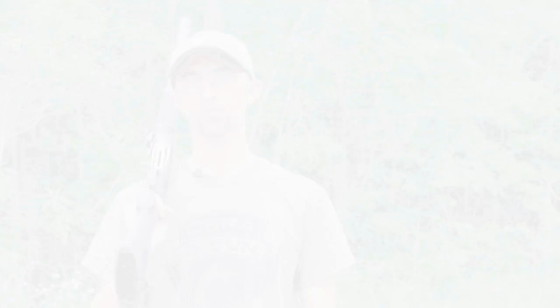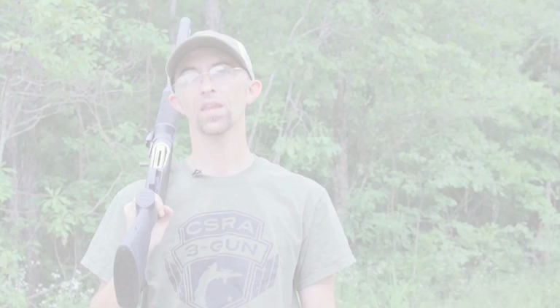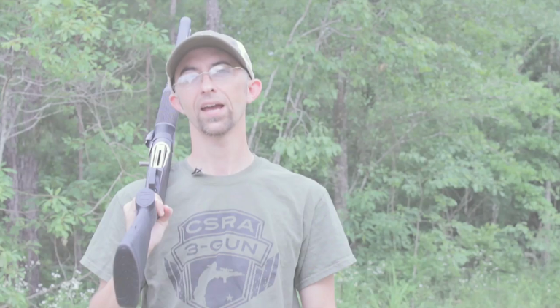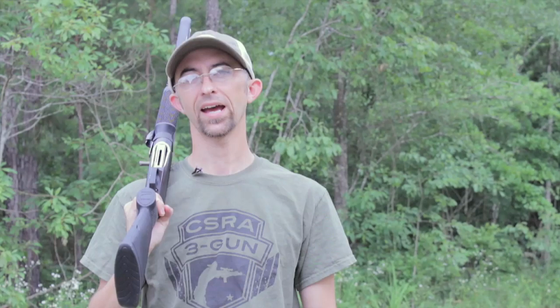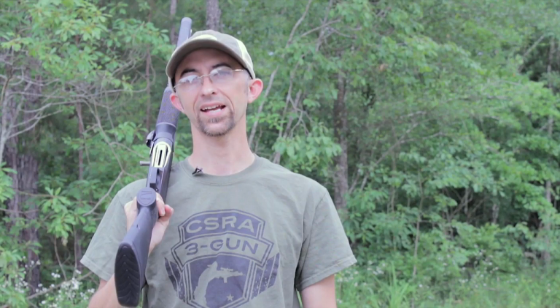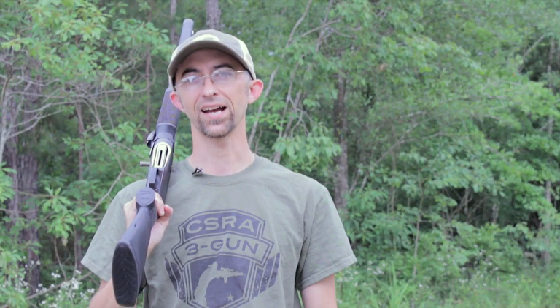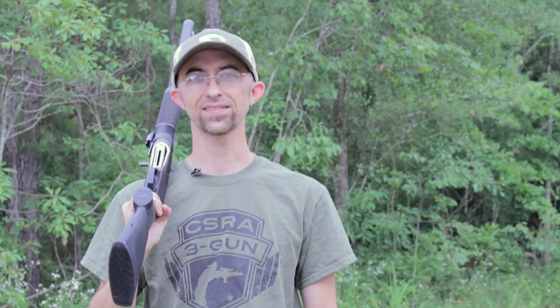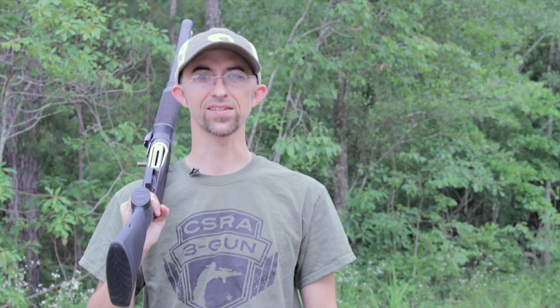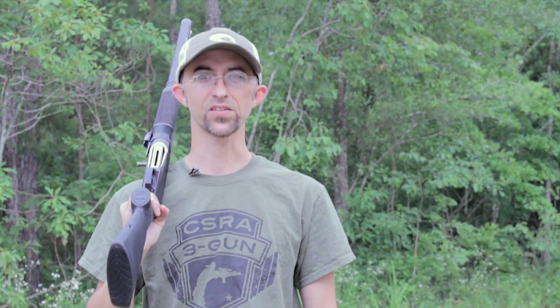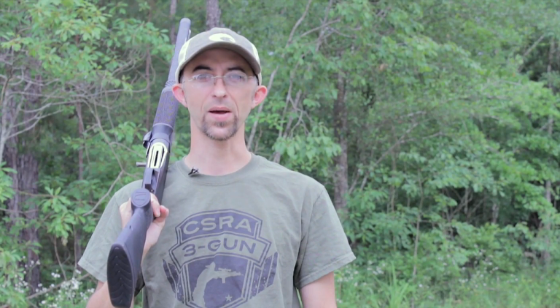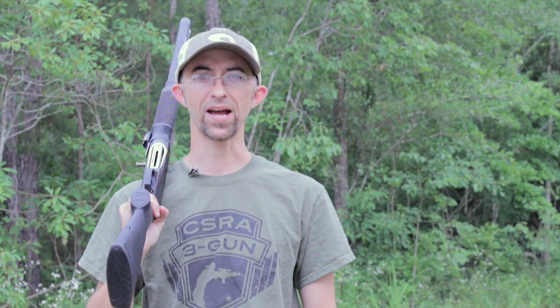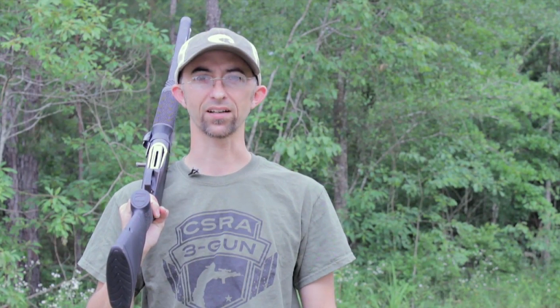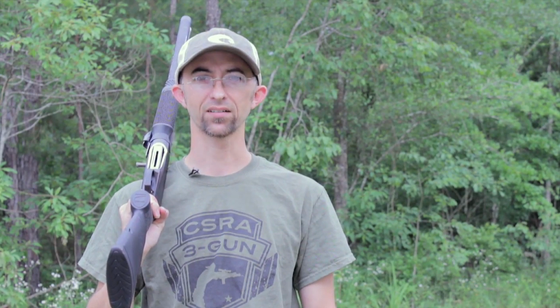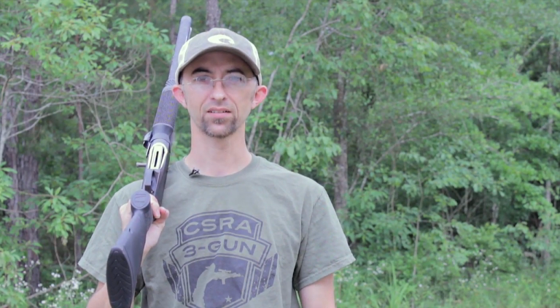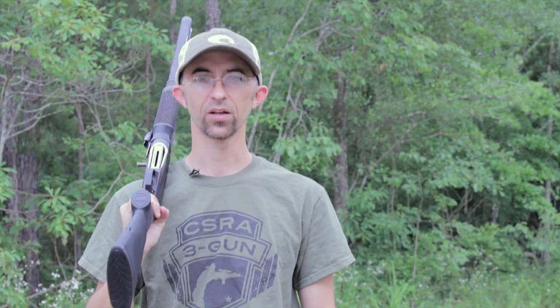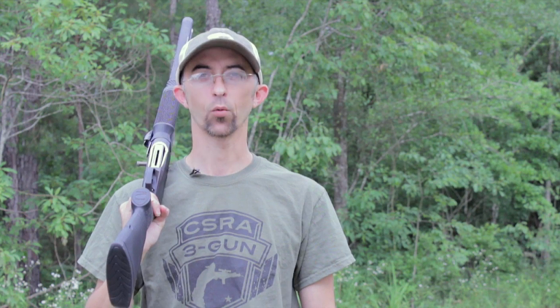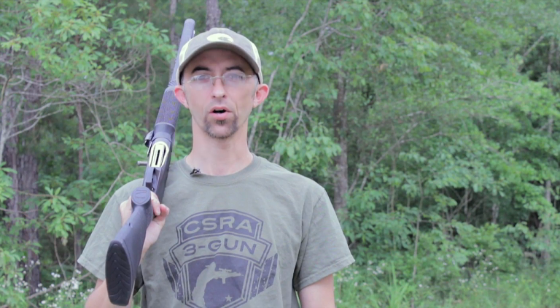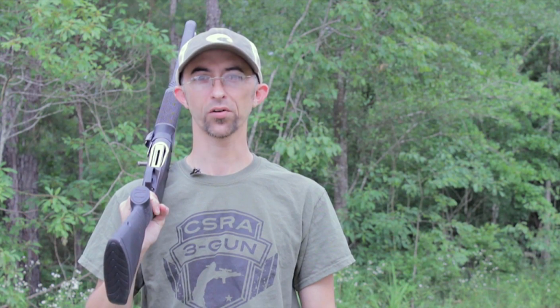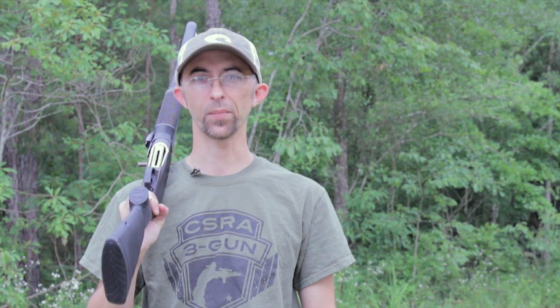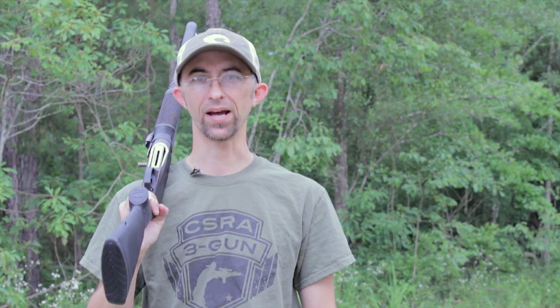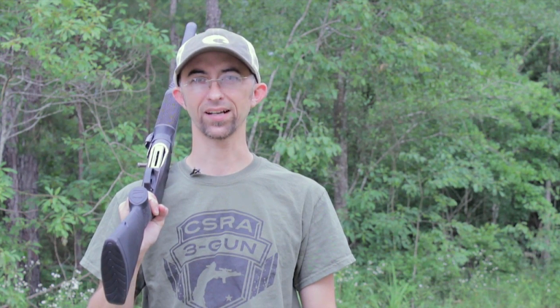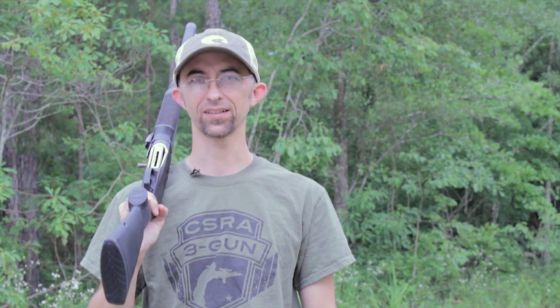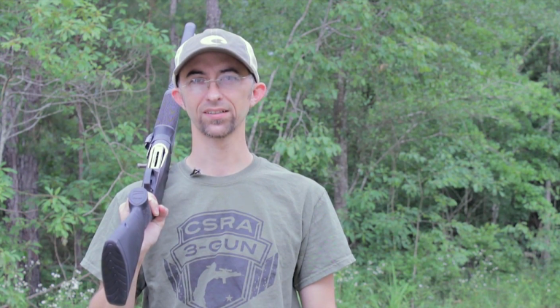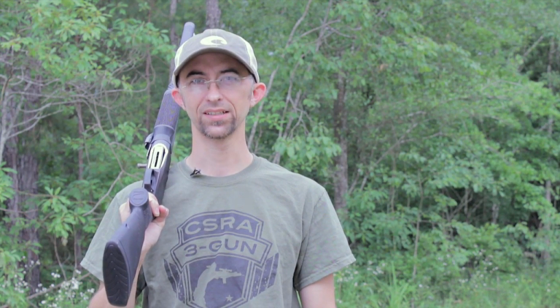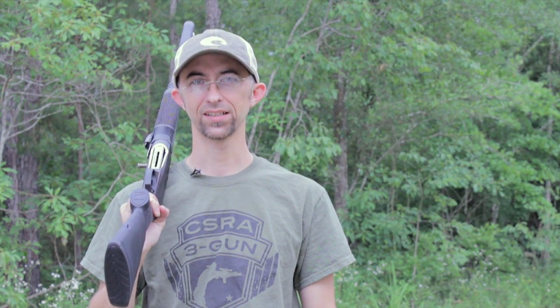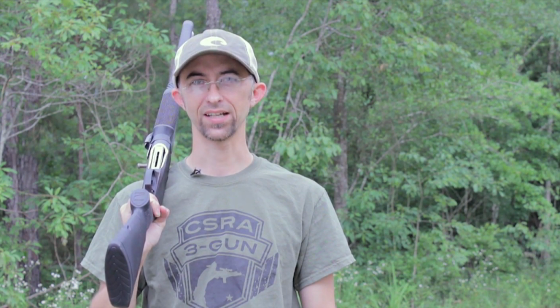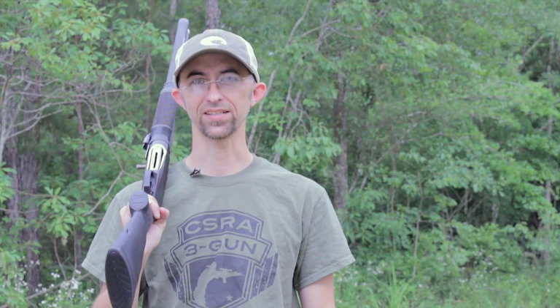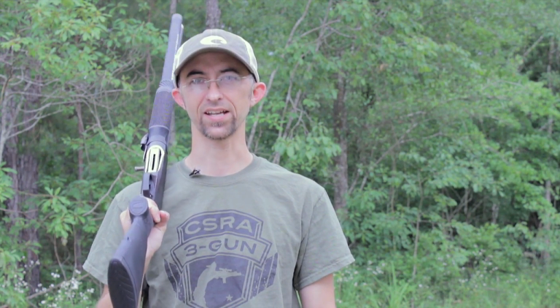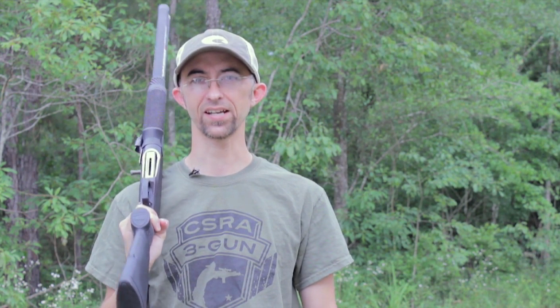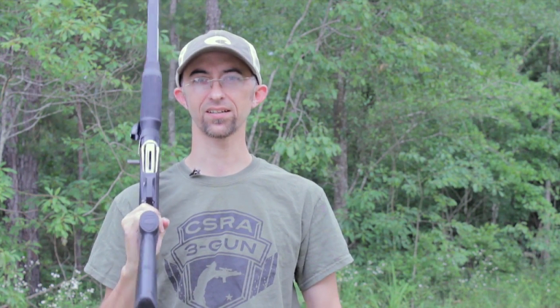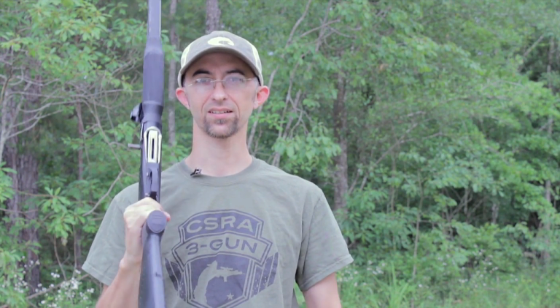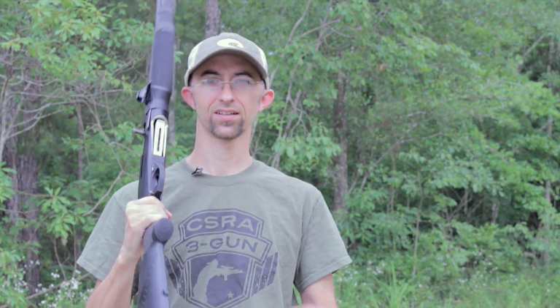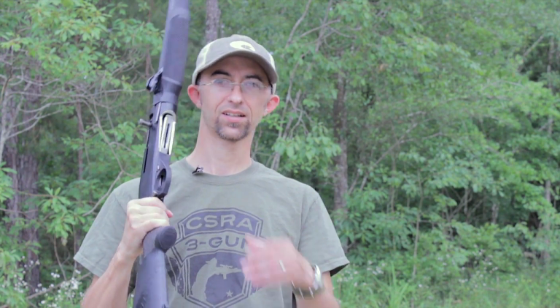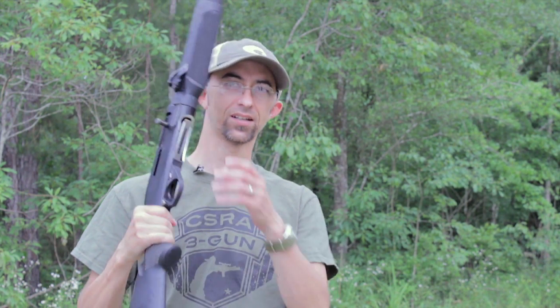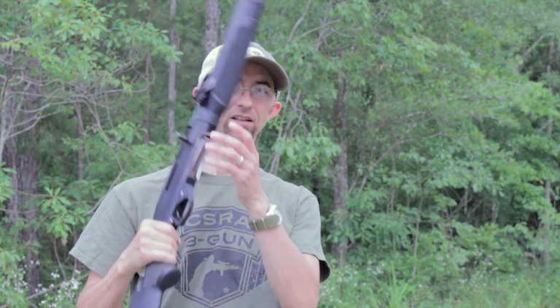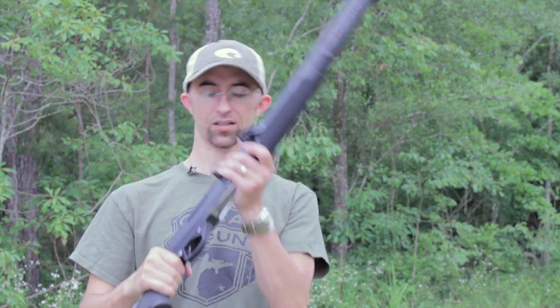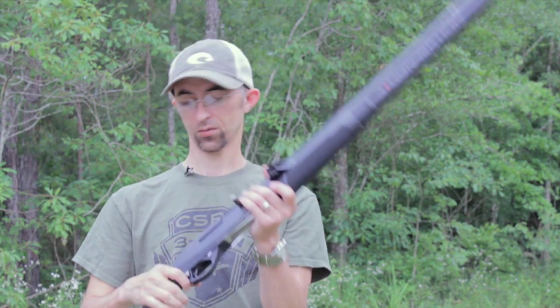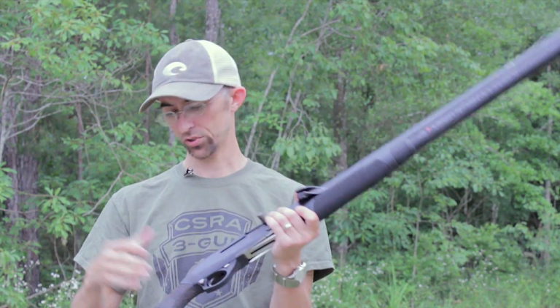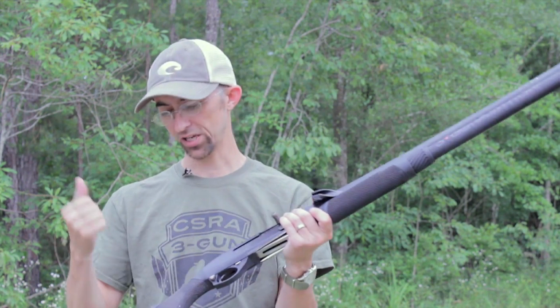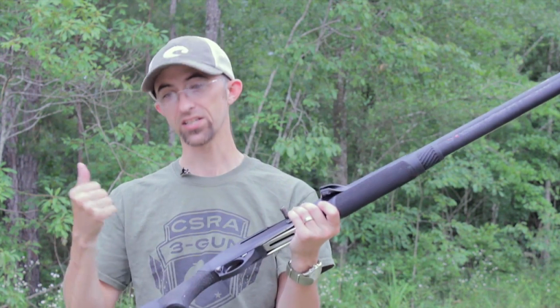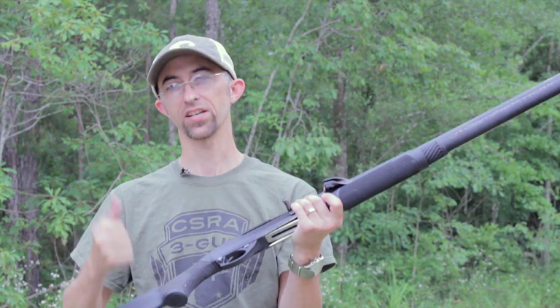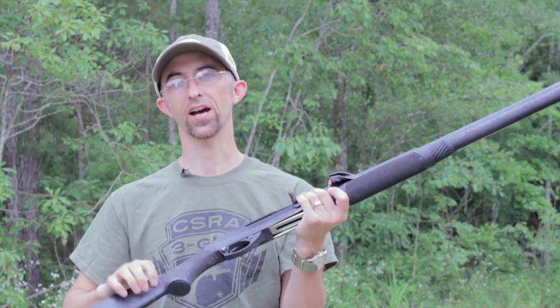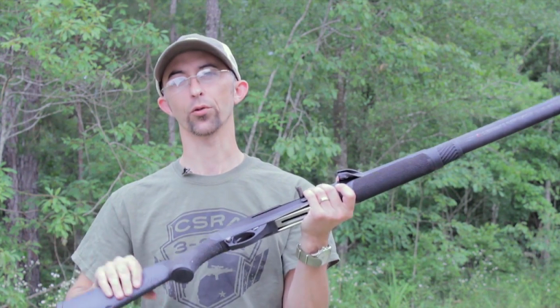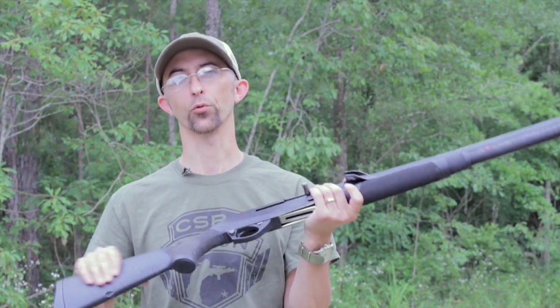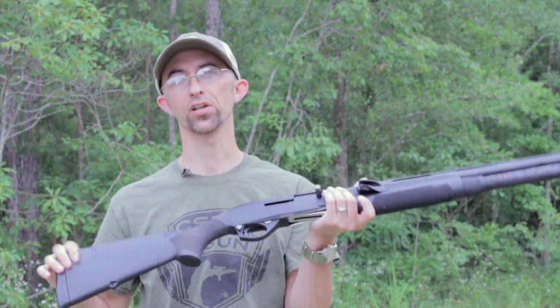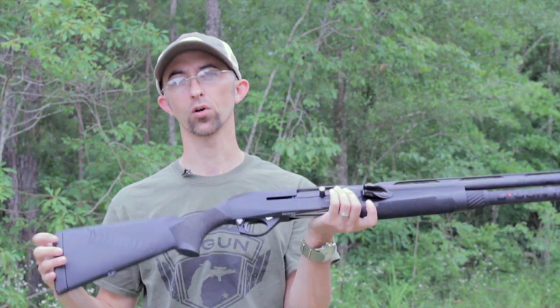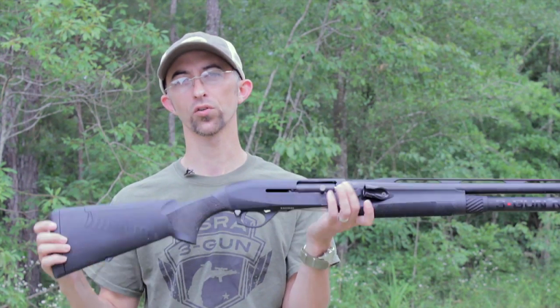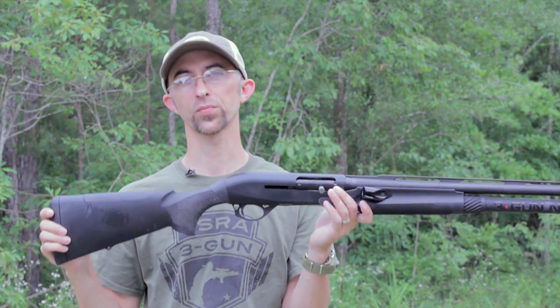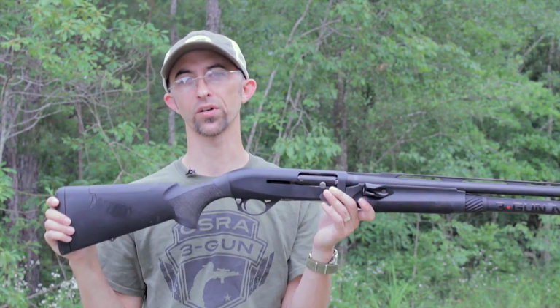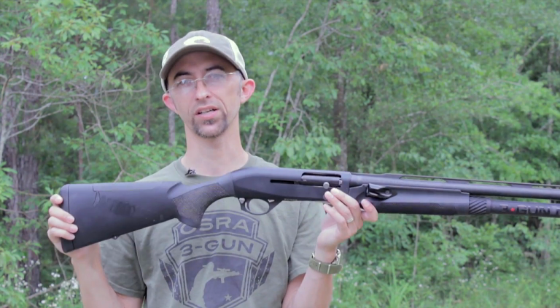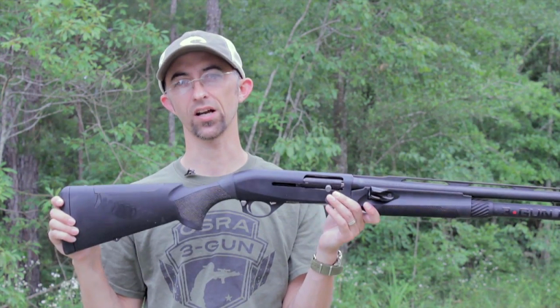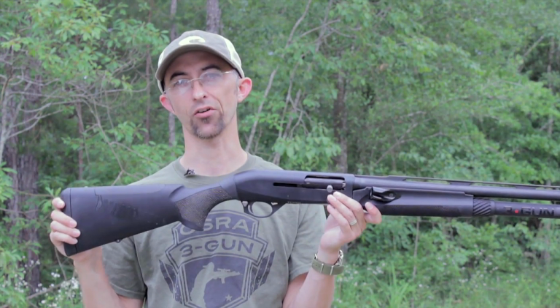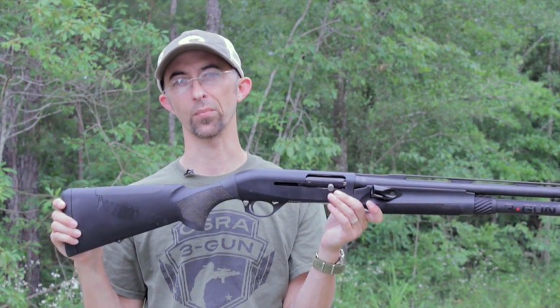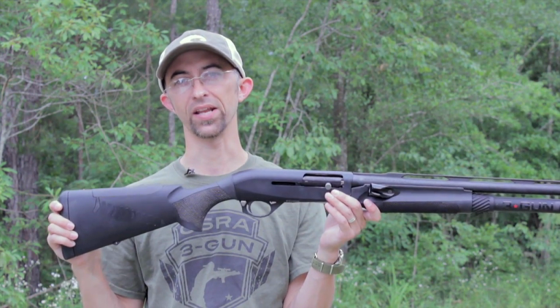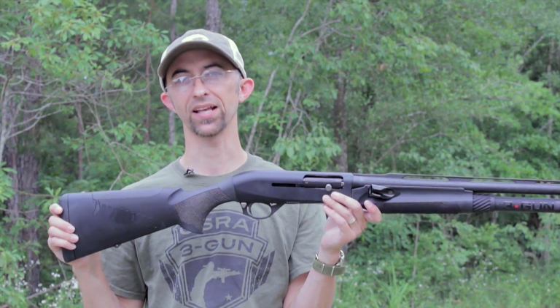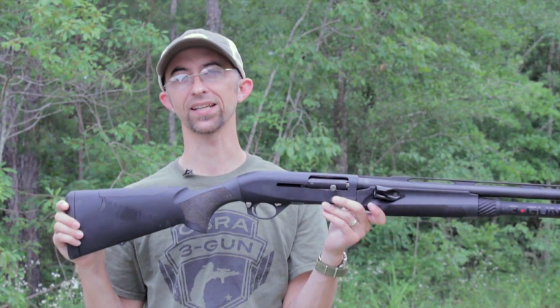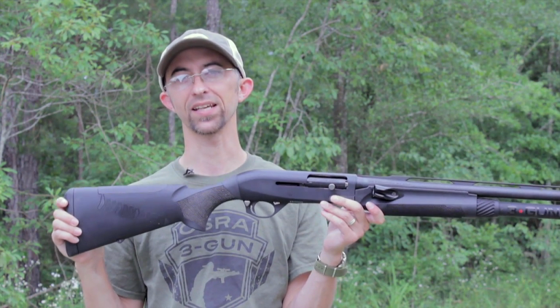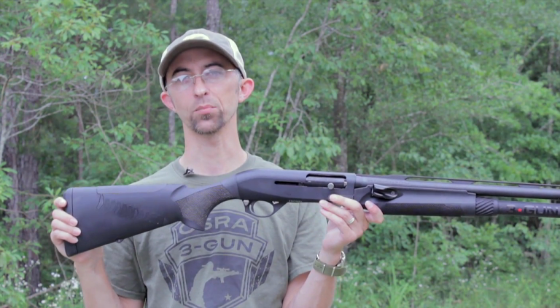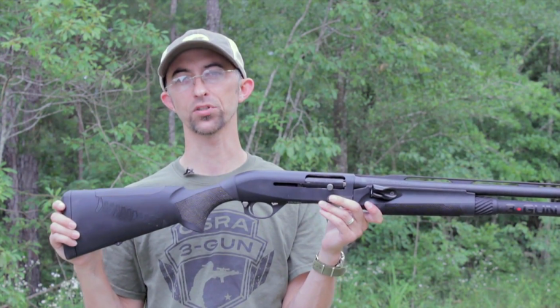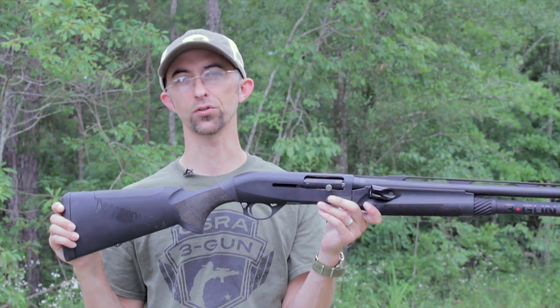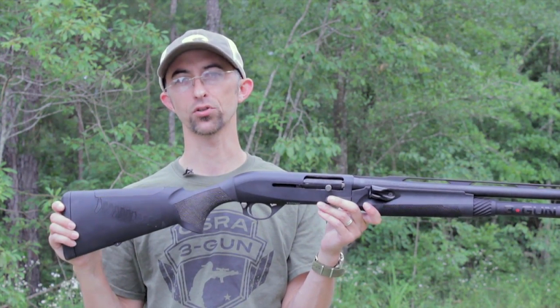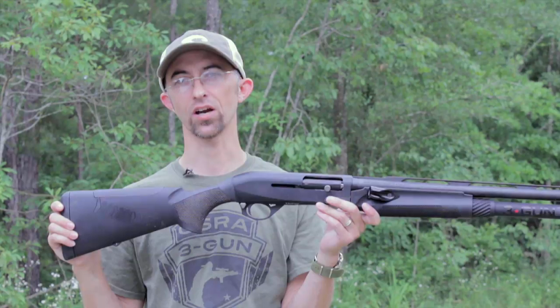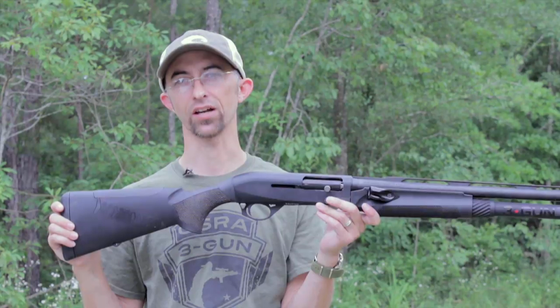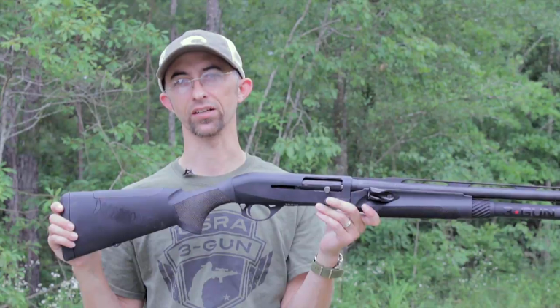Hey guys, this is Mac. Welcome back. Today we're changing out the recoil spring on our Benelli M2 shotgun.